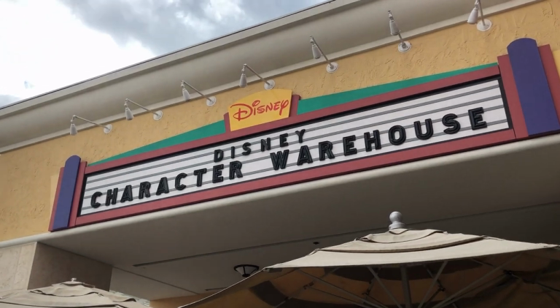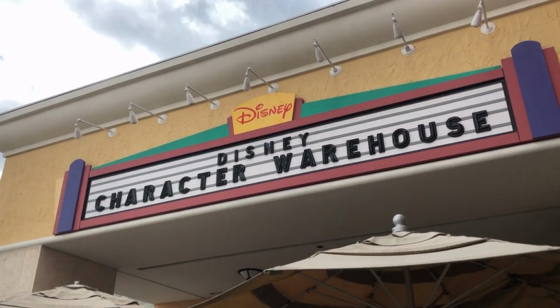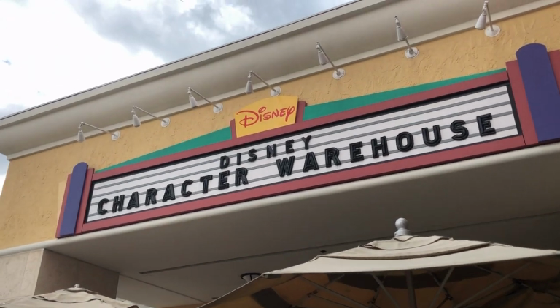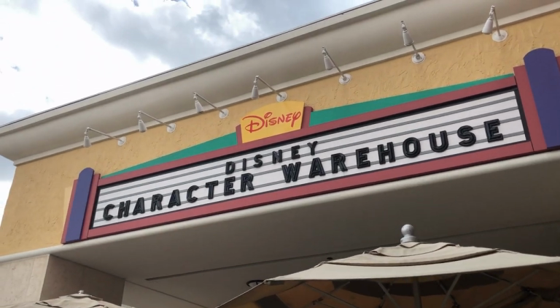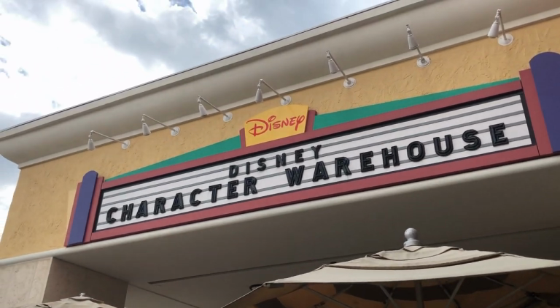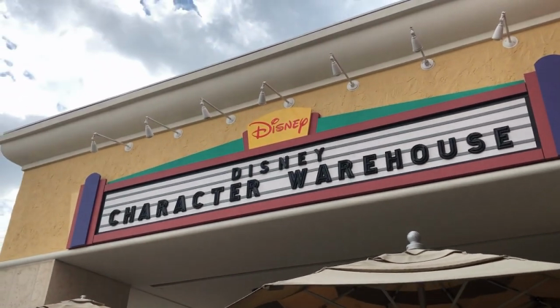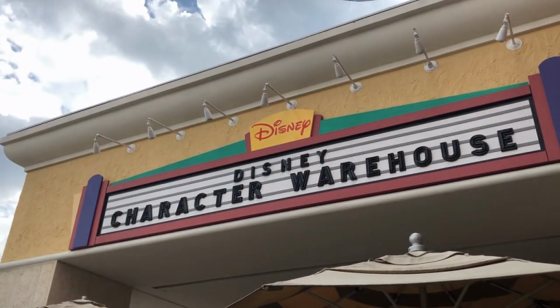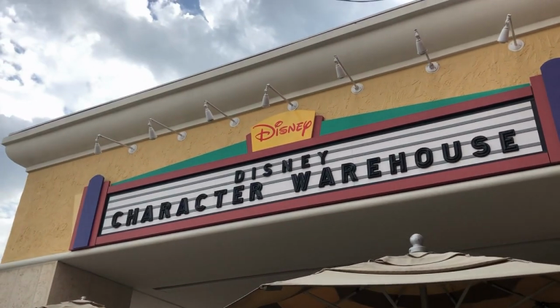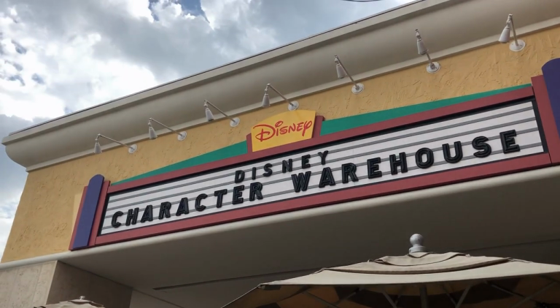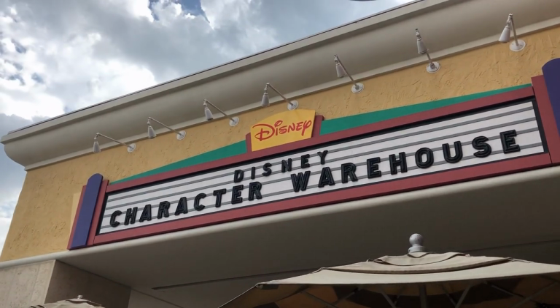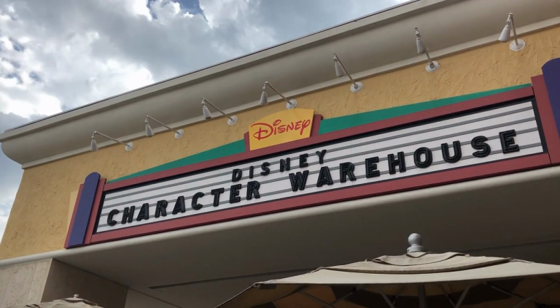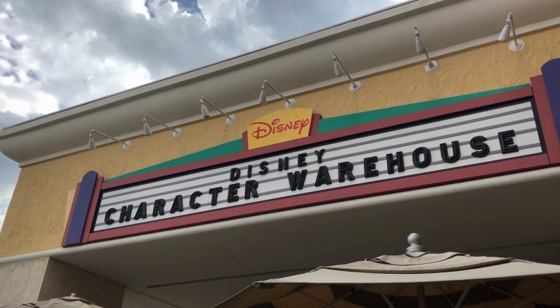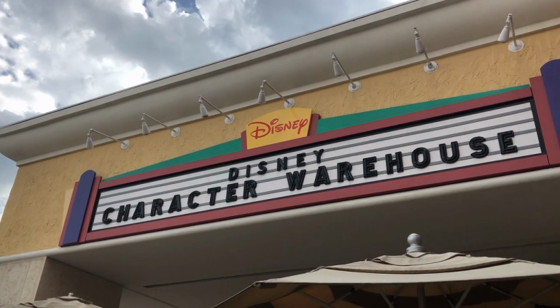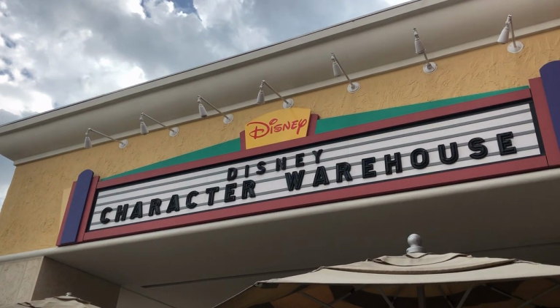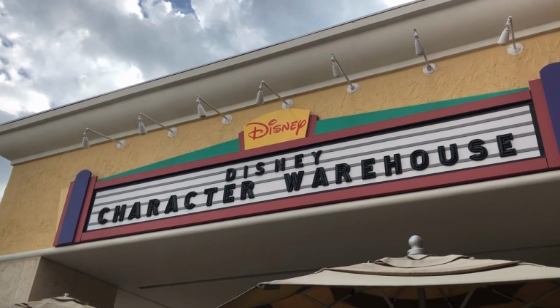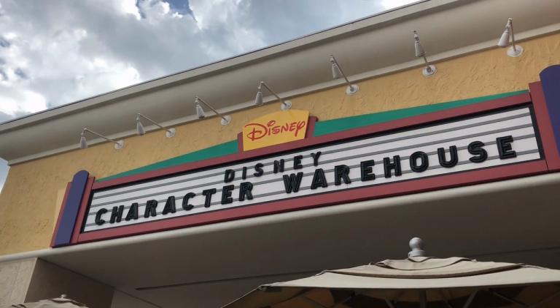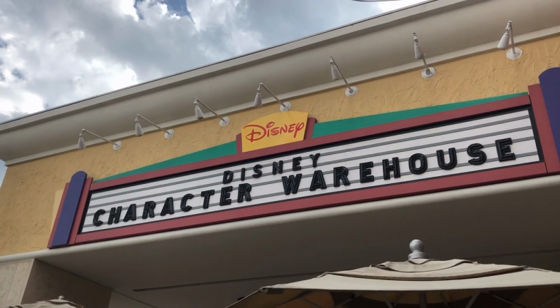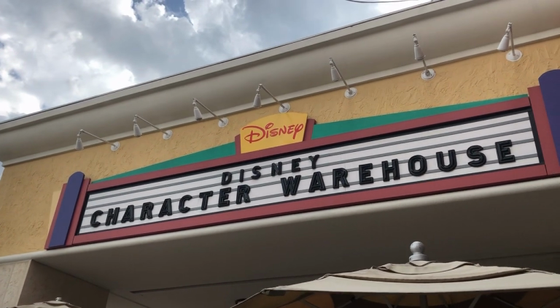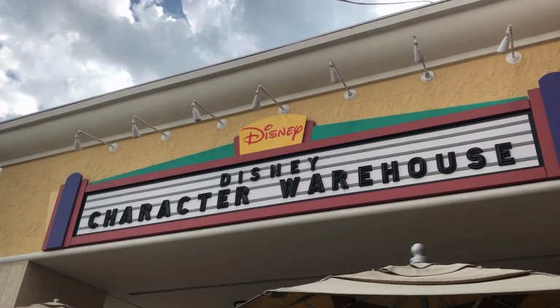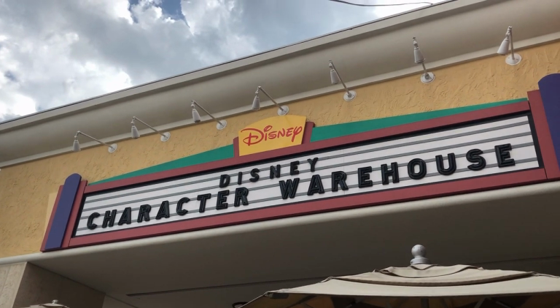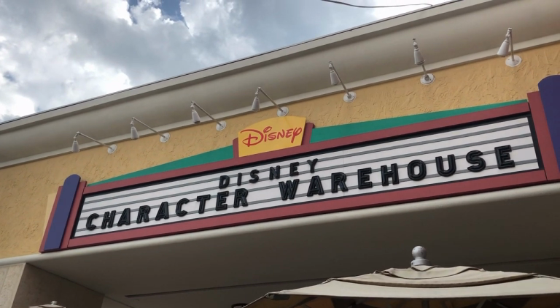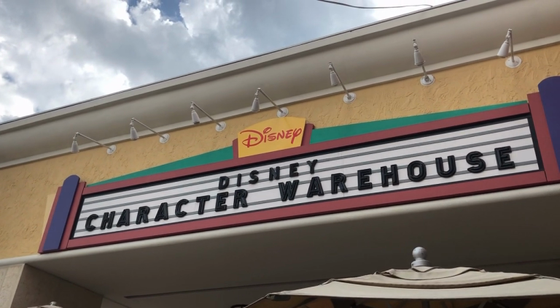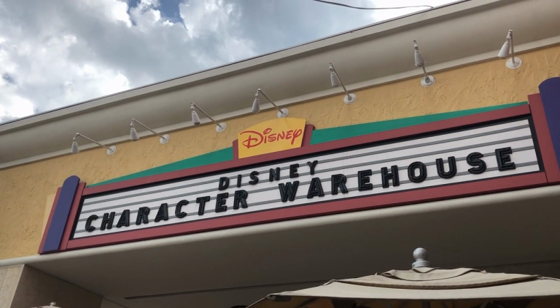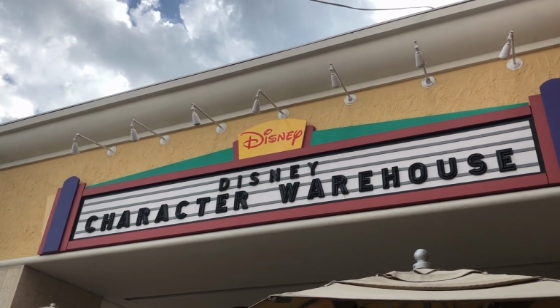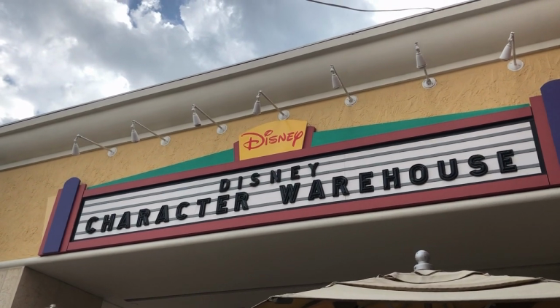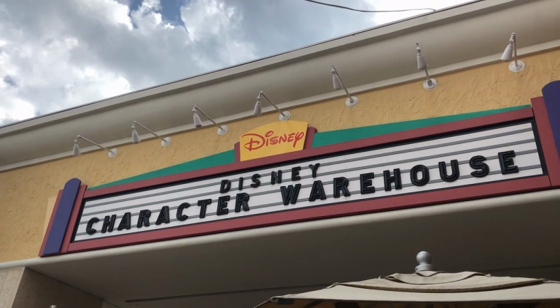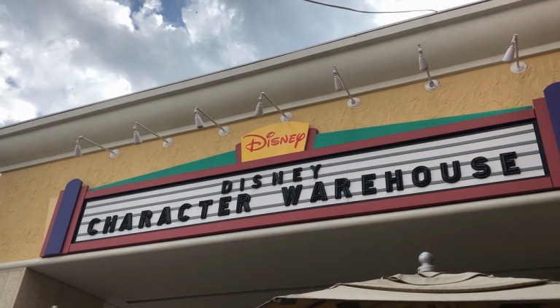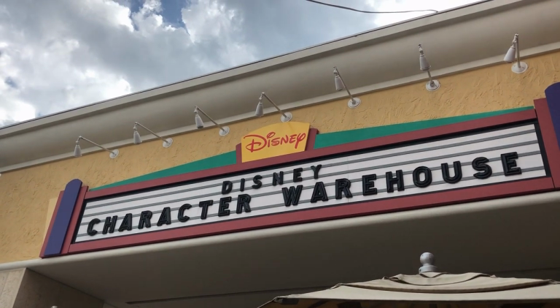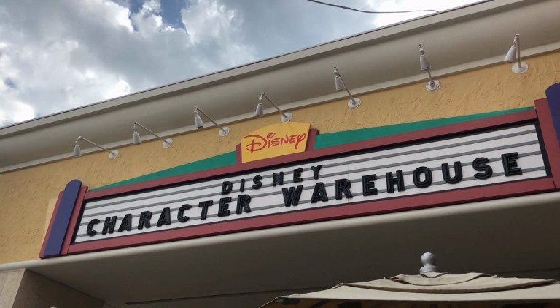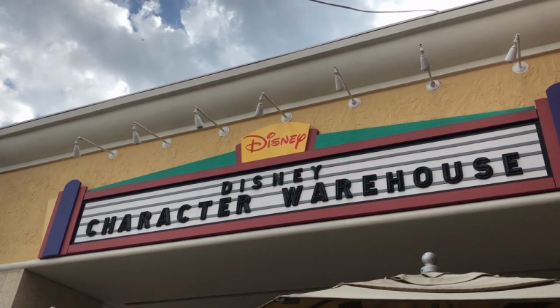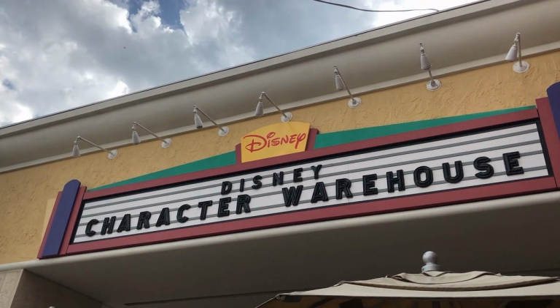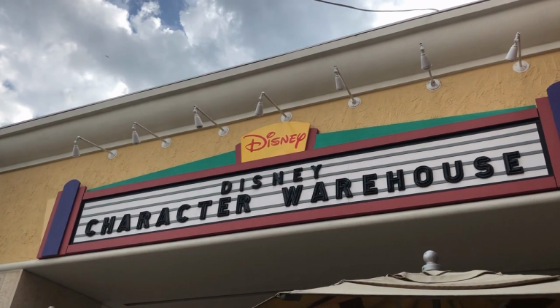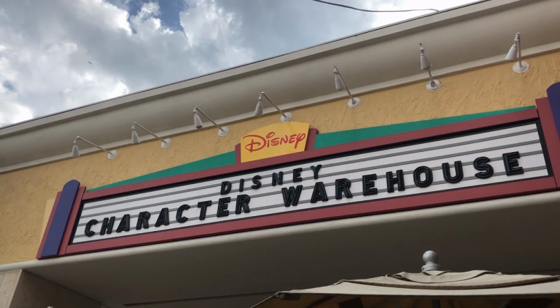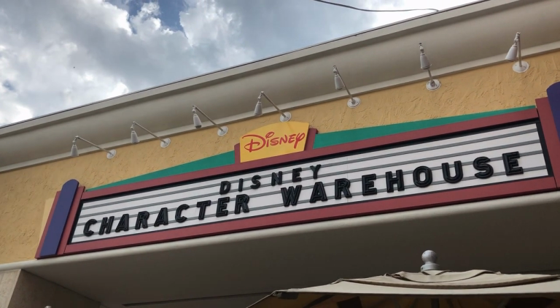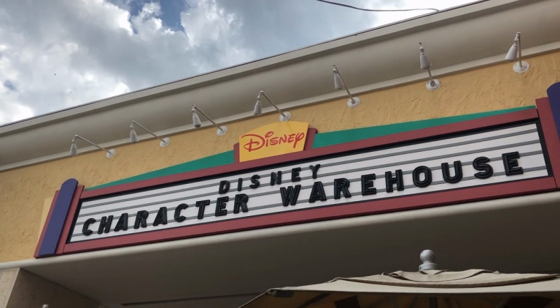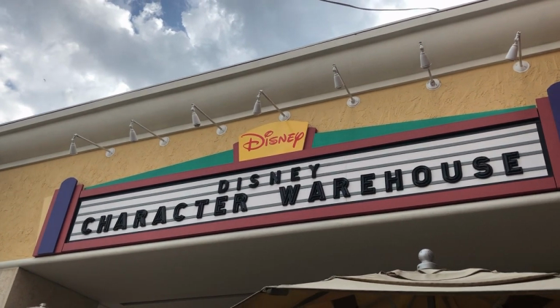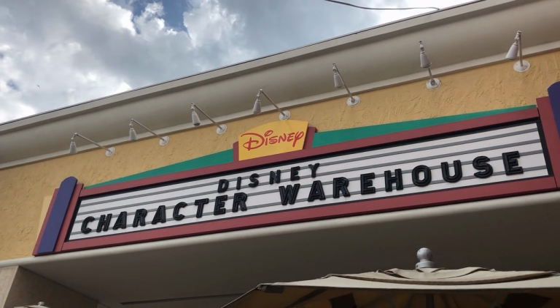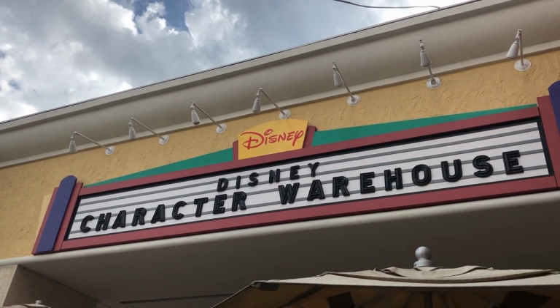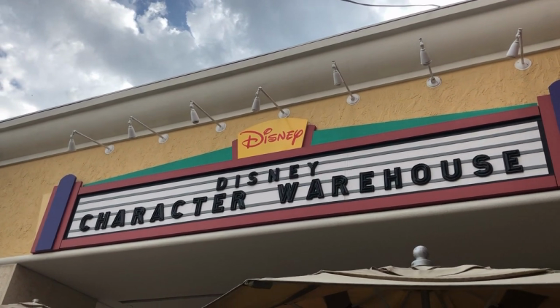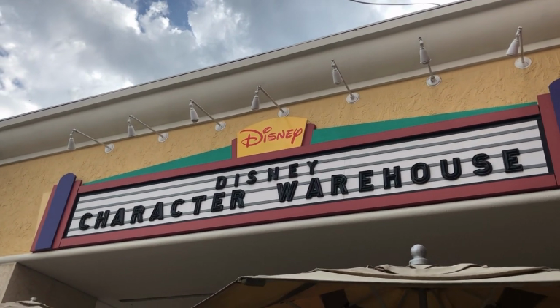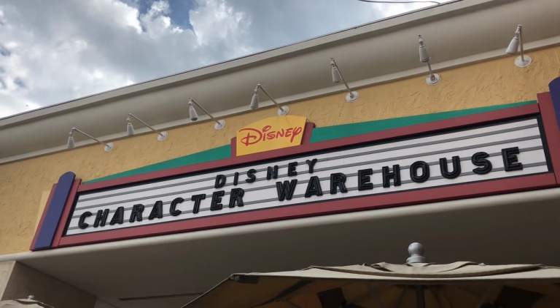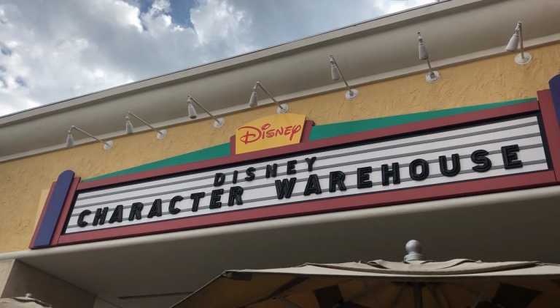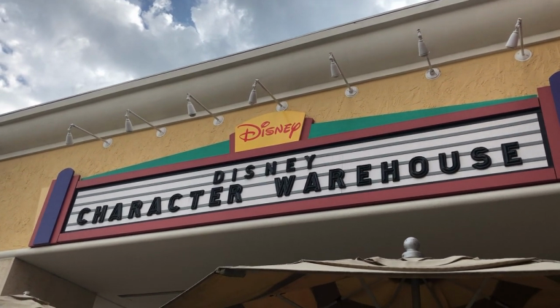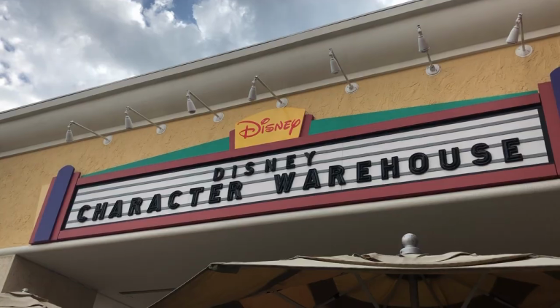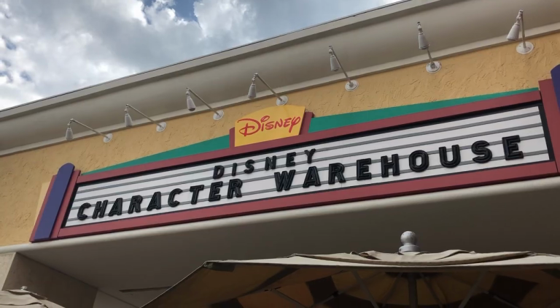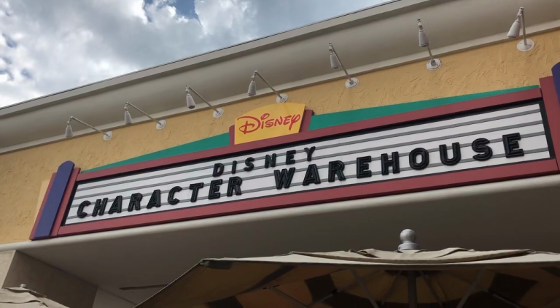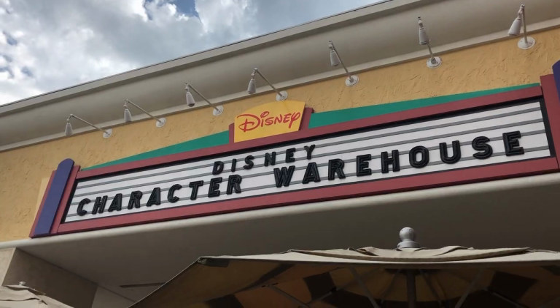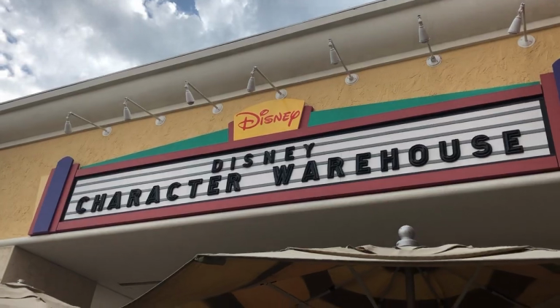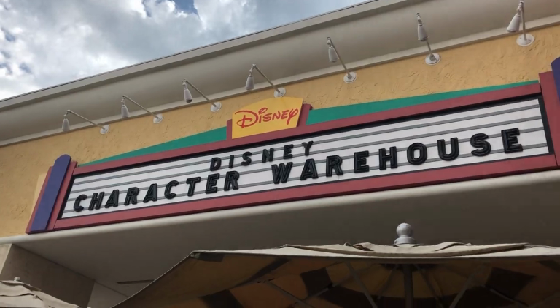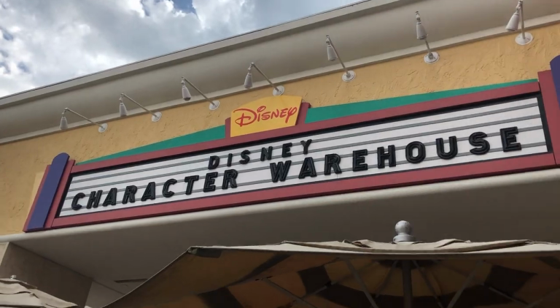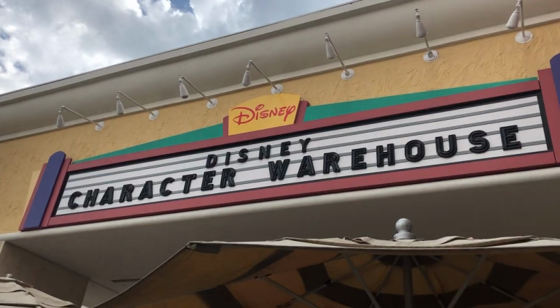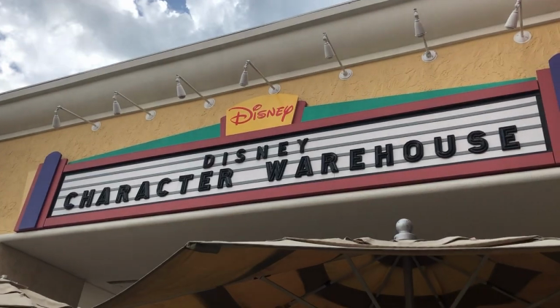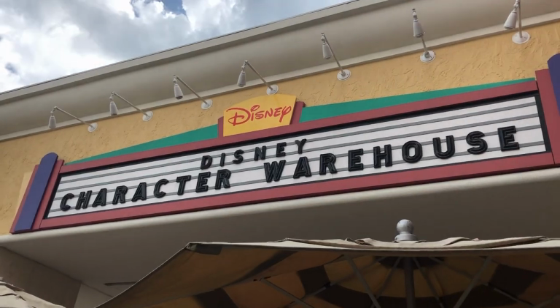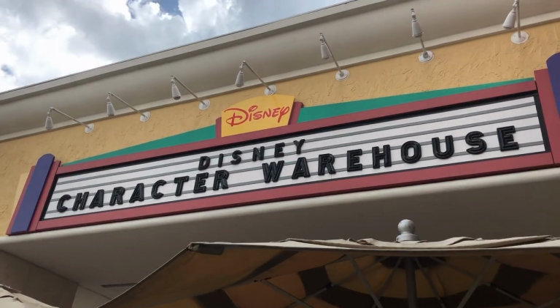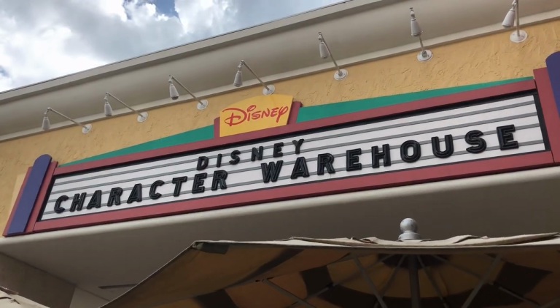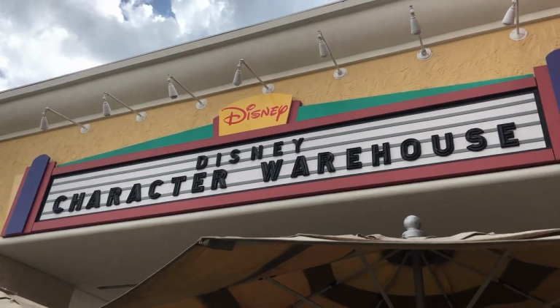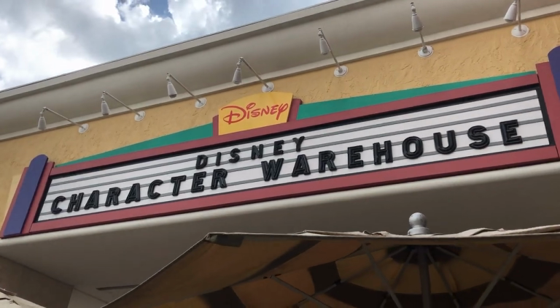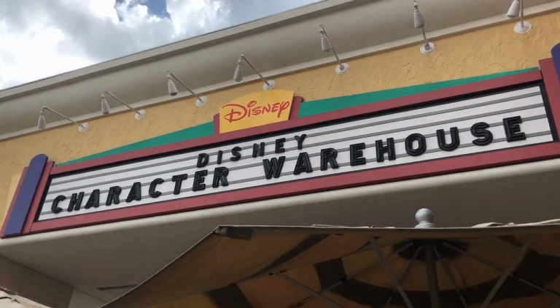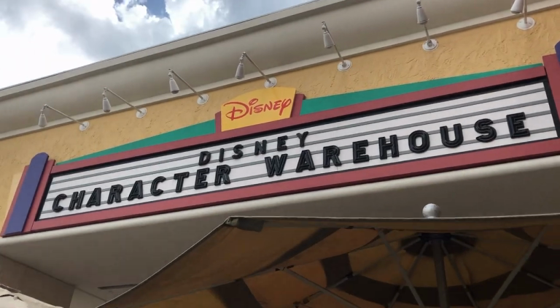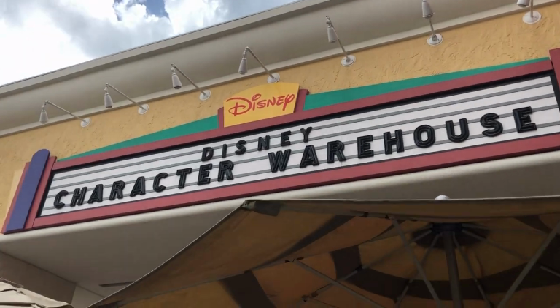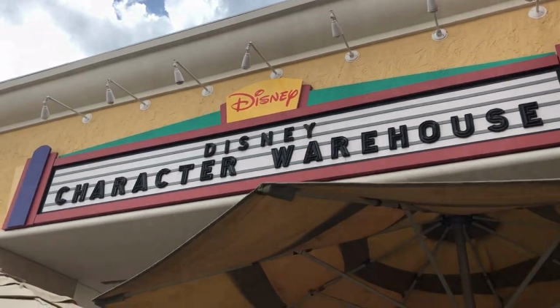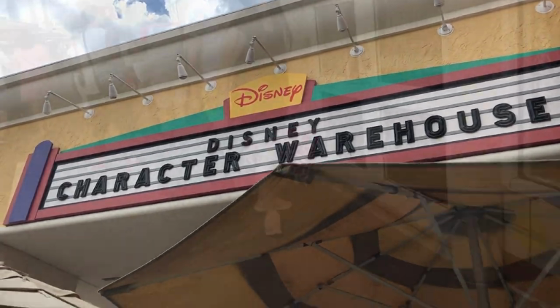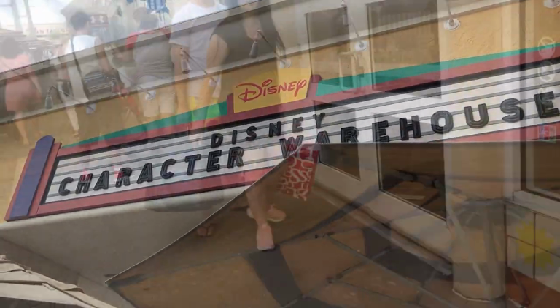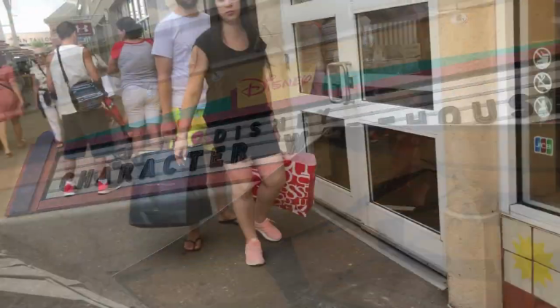Hey everyone, we are back here today at the Disney Character Warehouse to see if they have any new deals. Let's head on in.